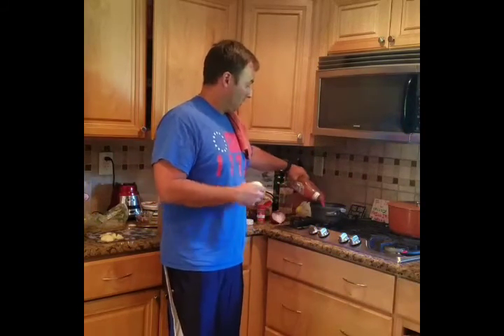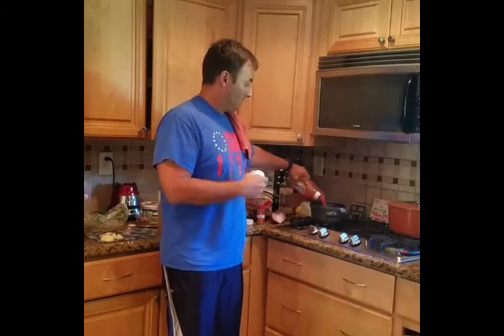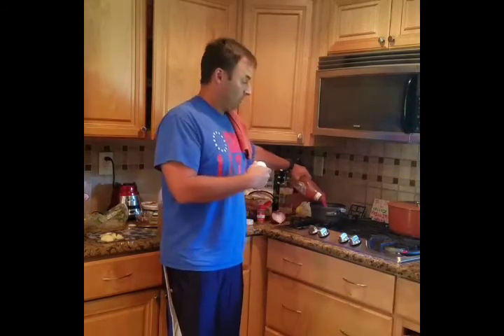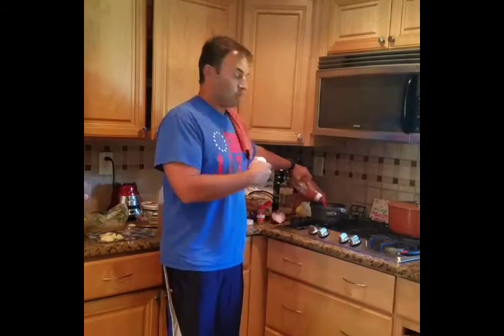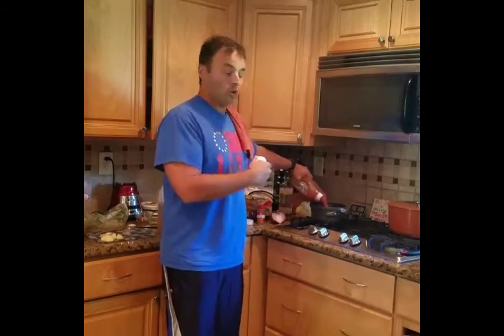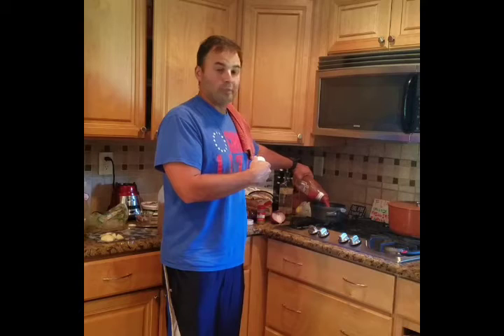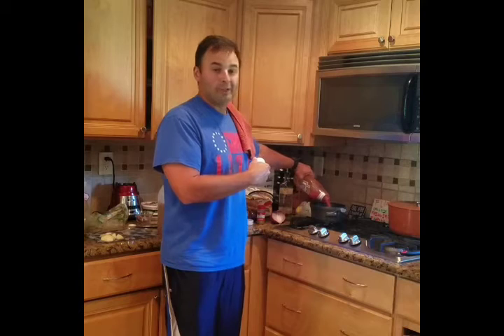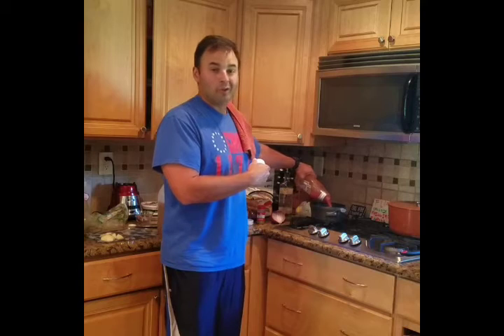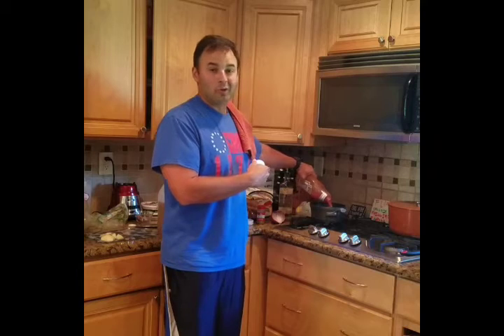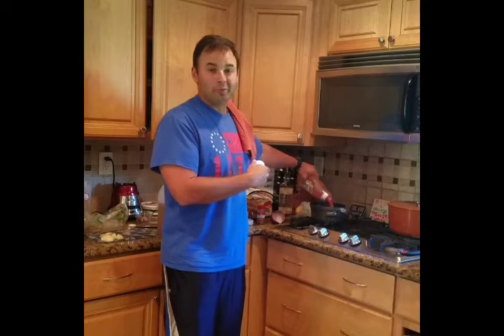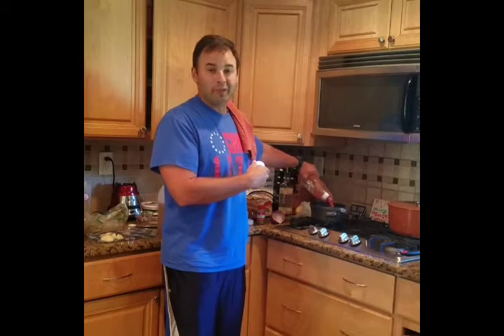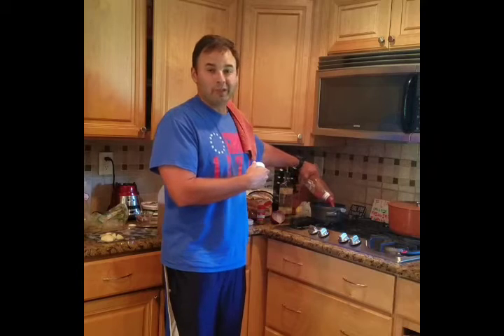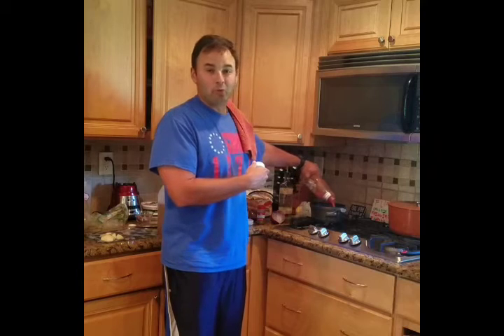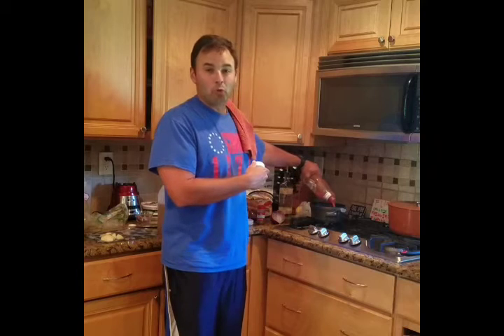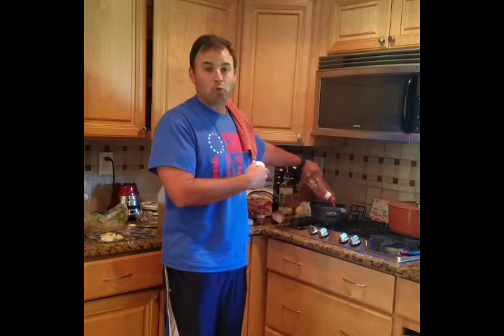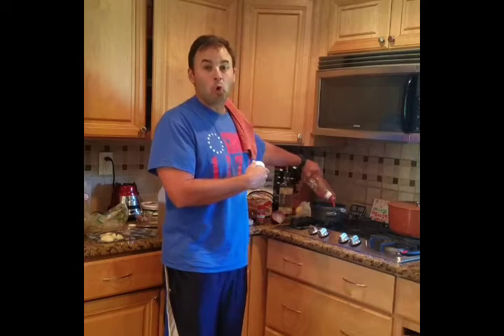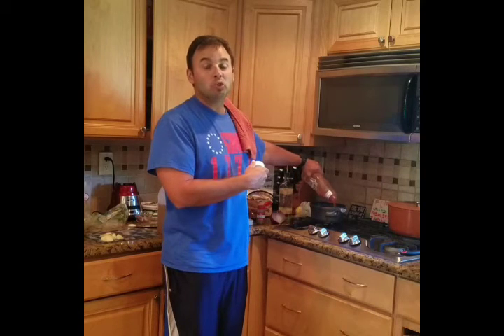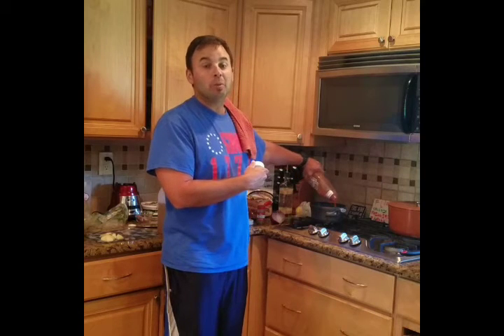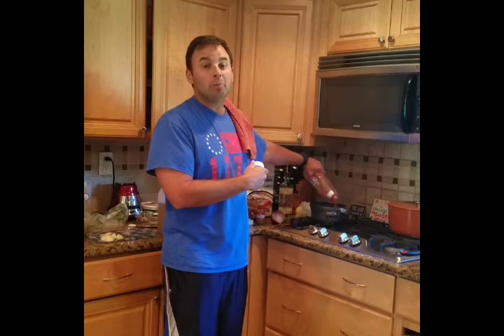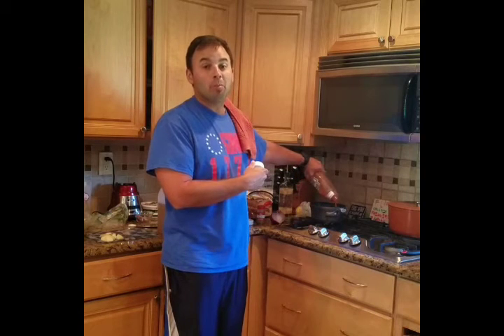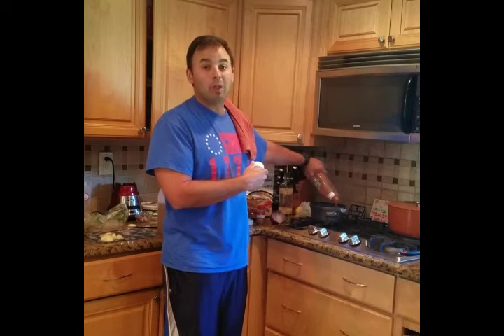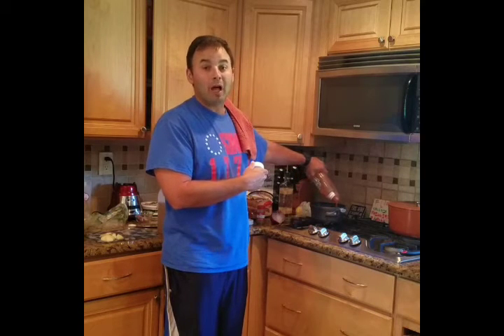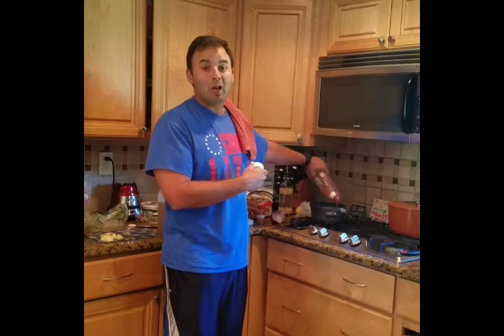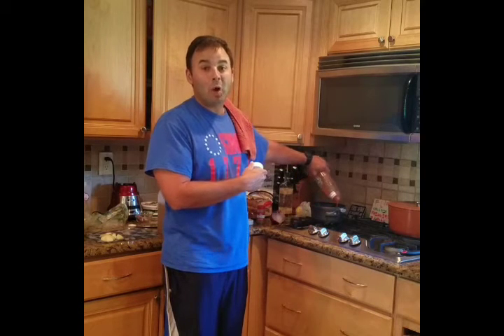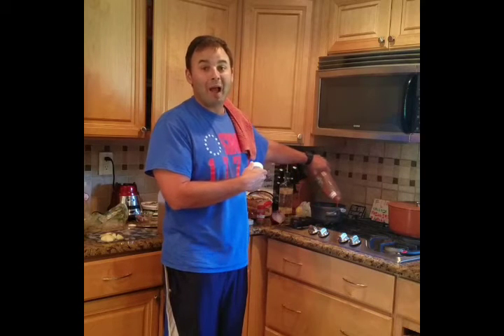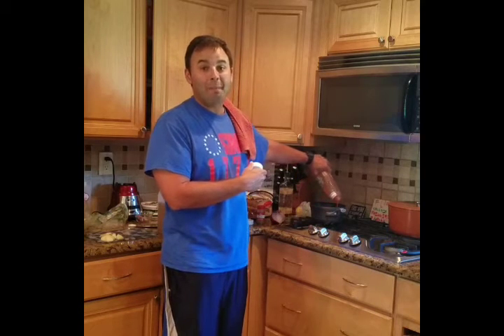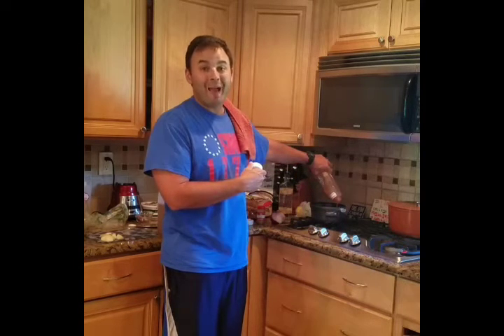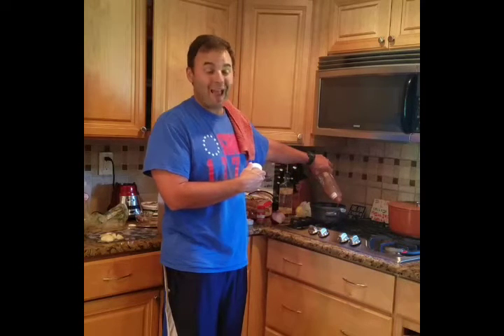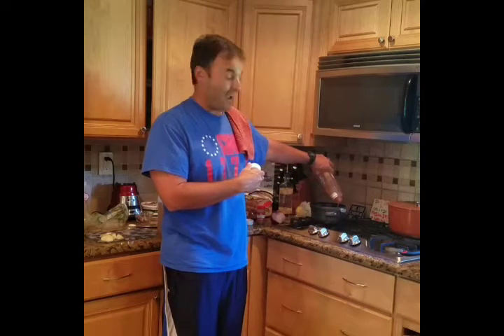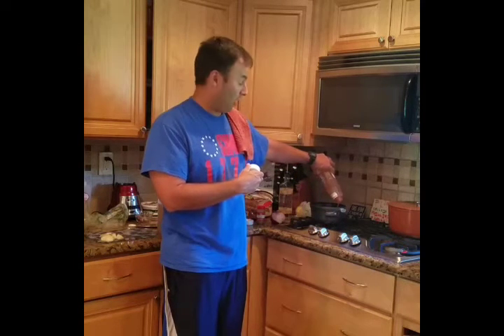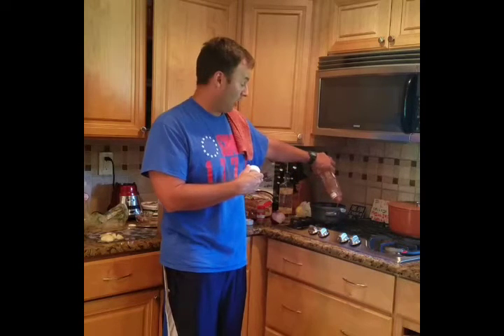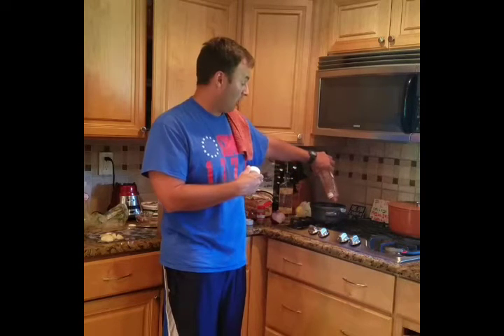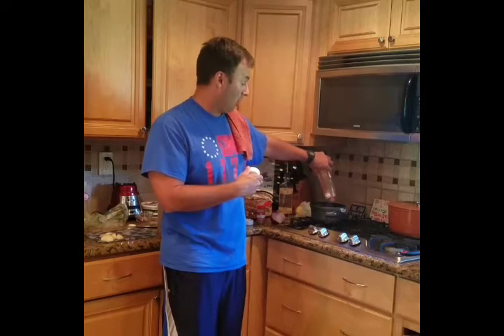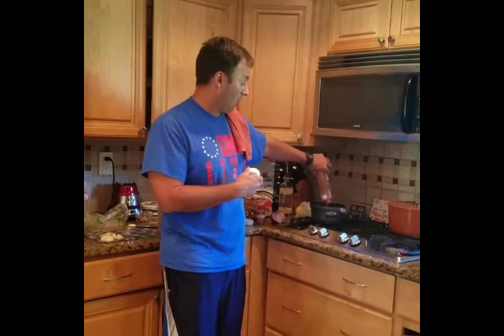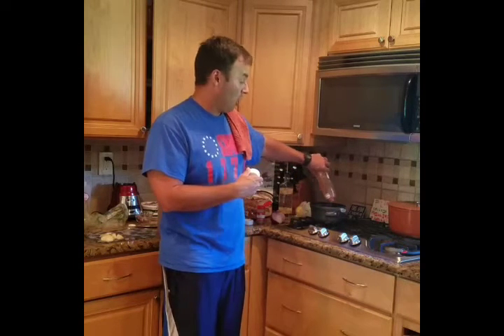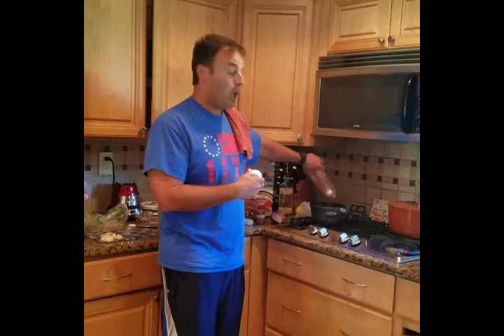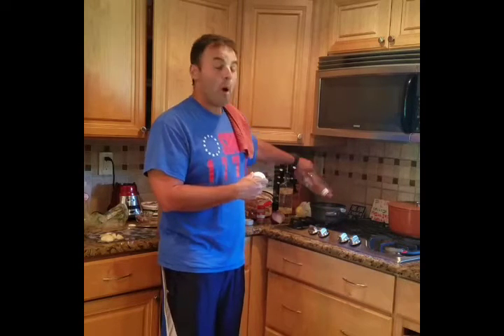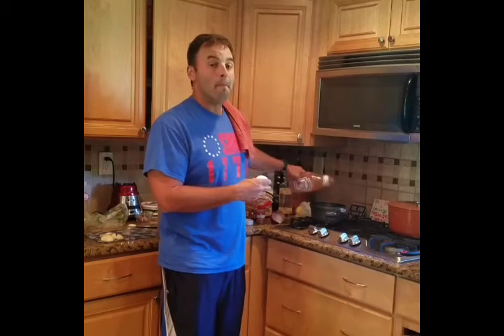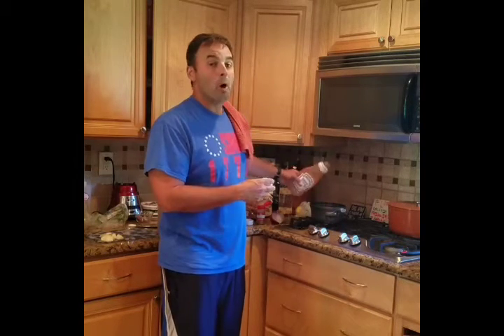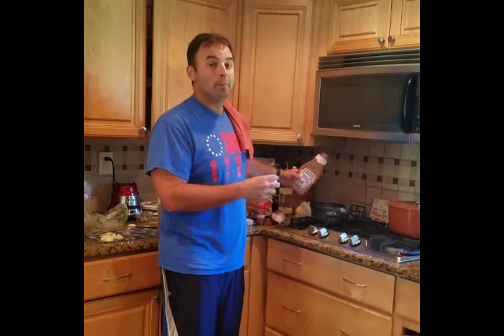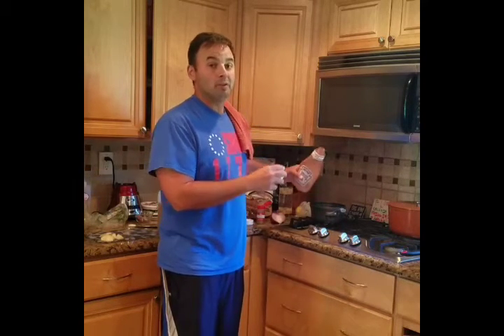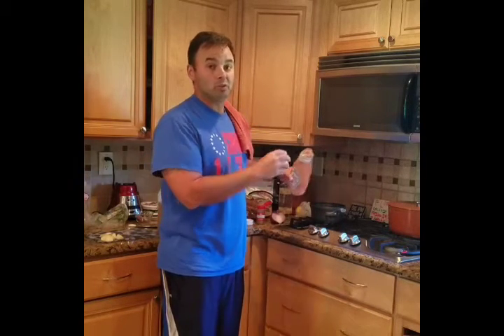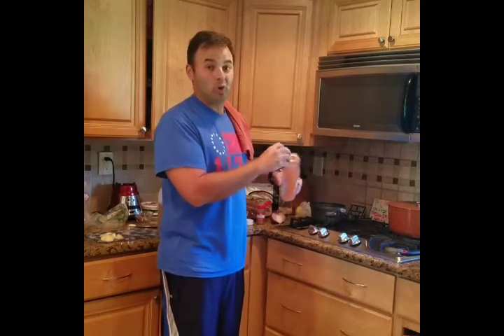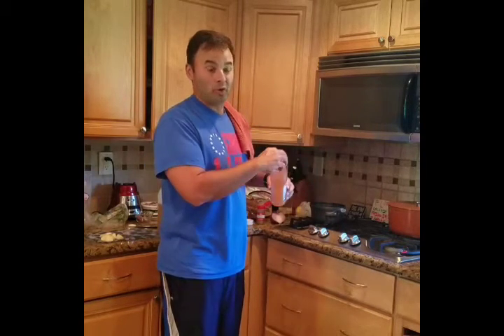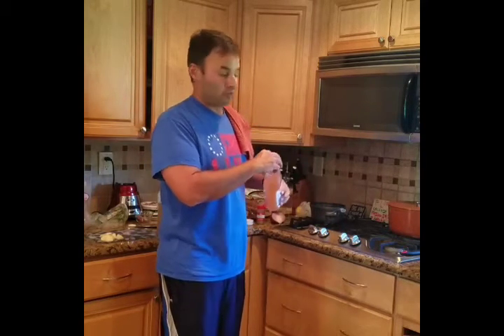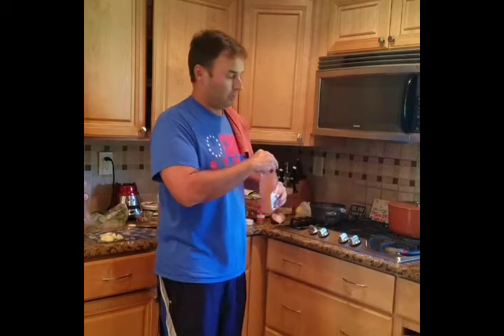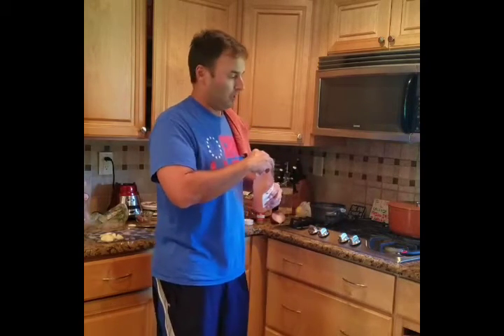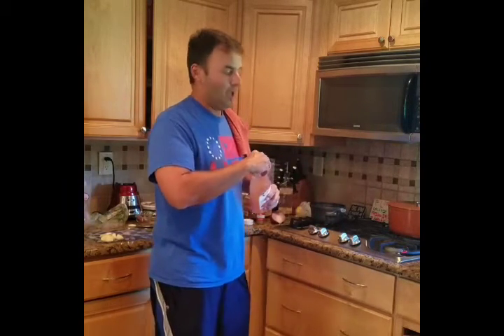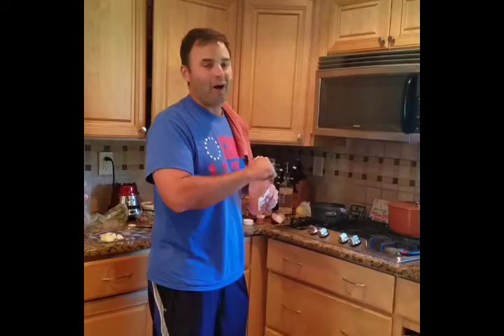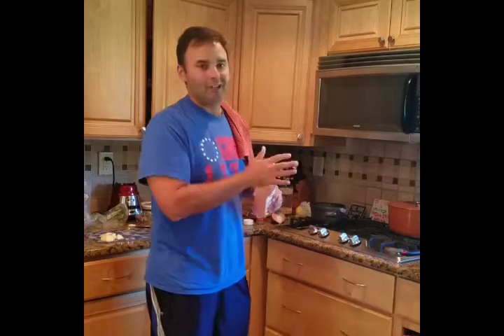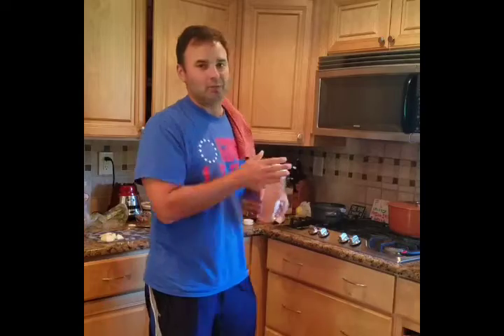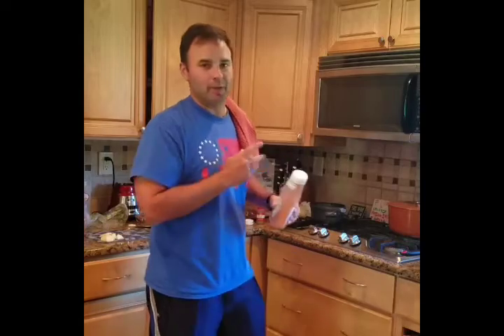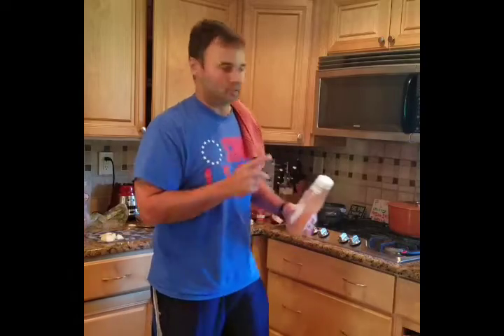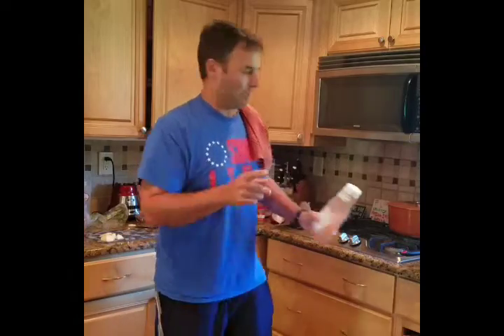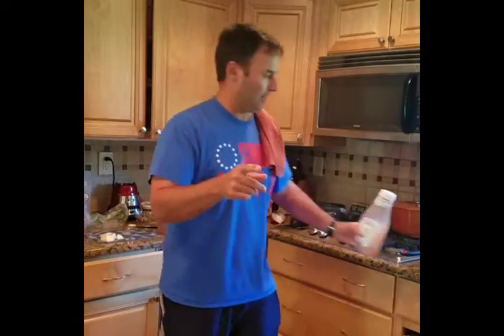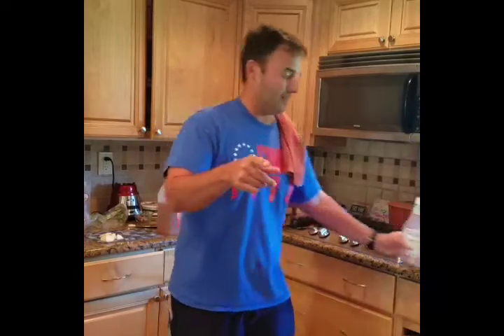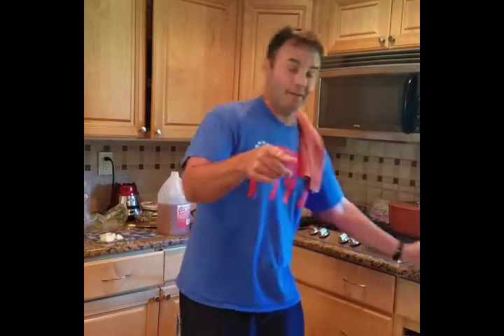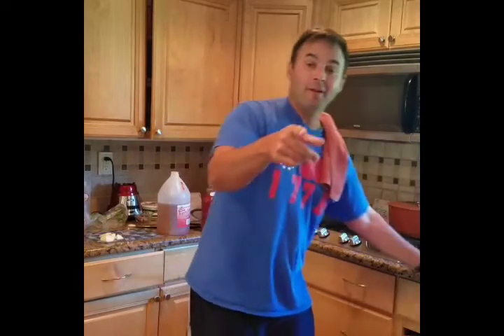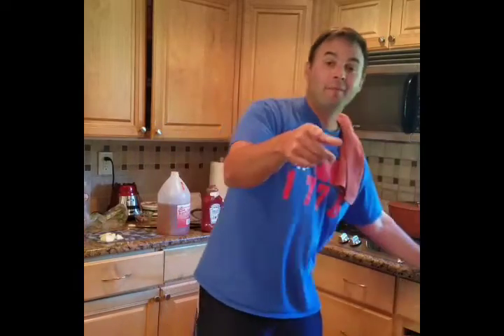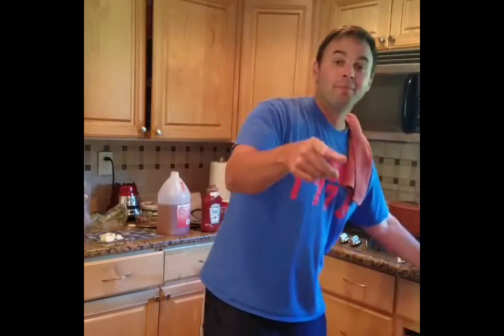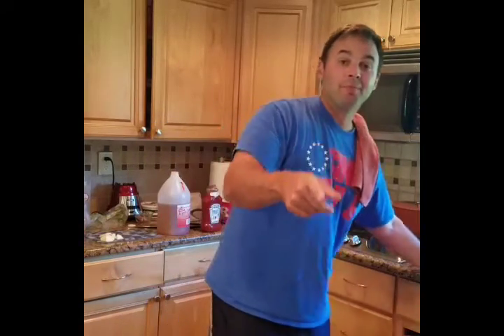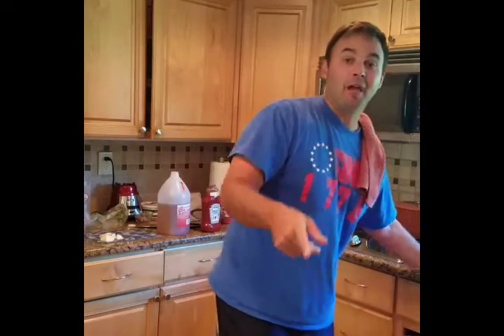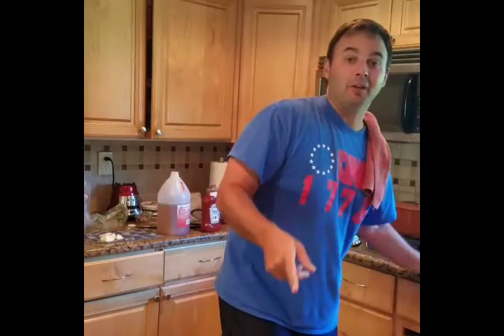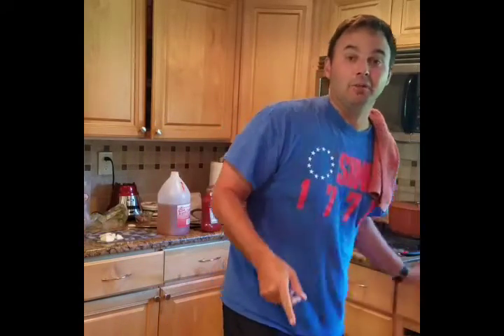This is going to be Tony B's roasted poblano and pear barbecue sauce. I'll get you pictures out later. Thank you.